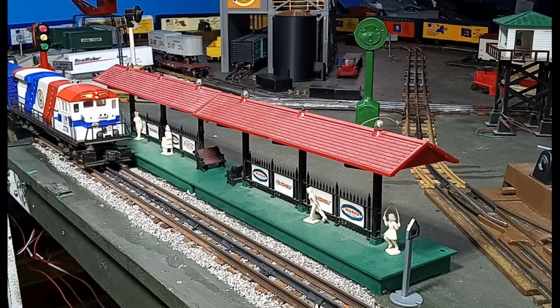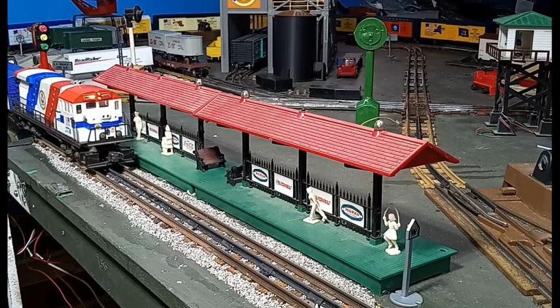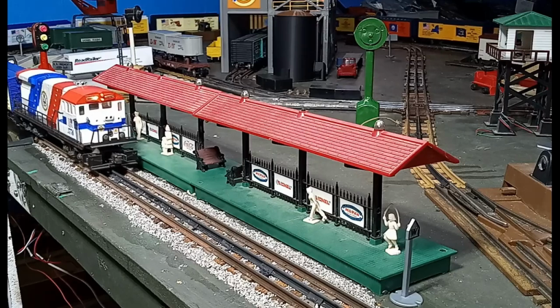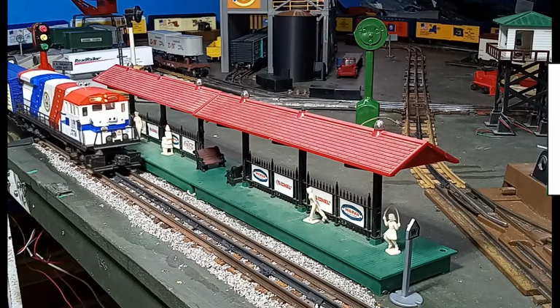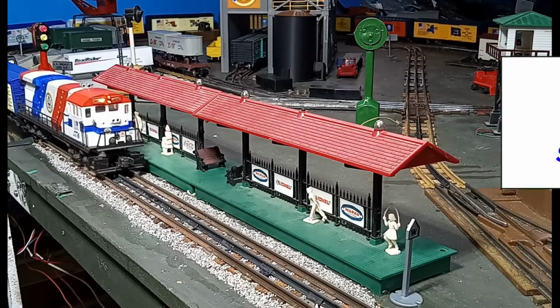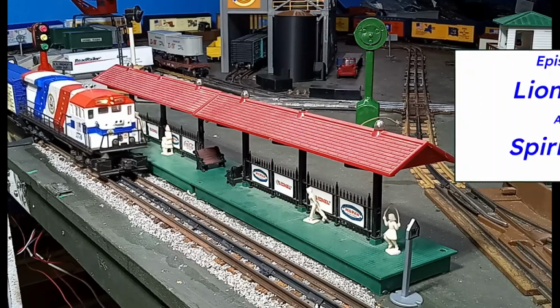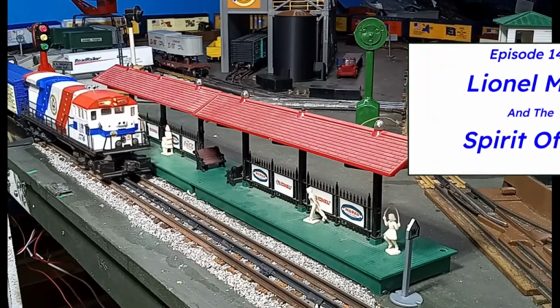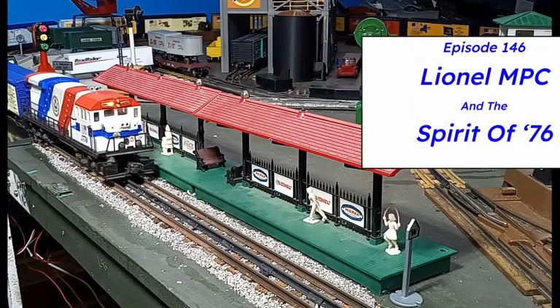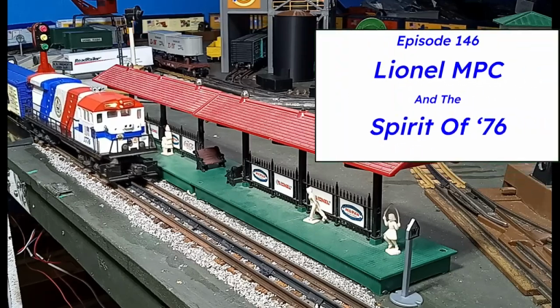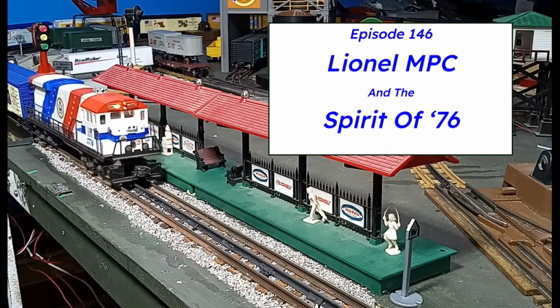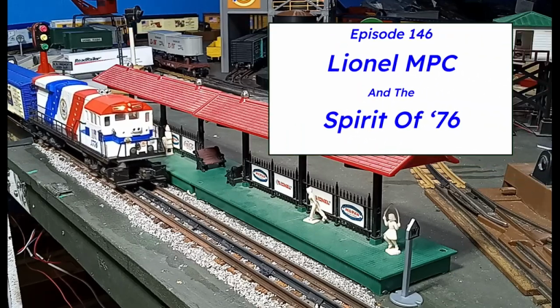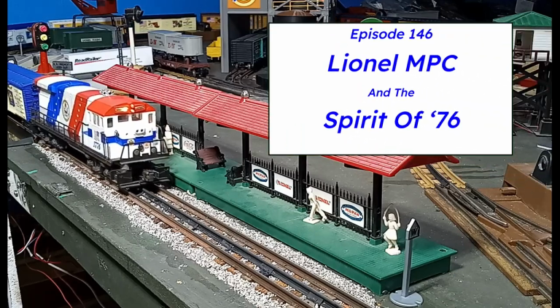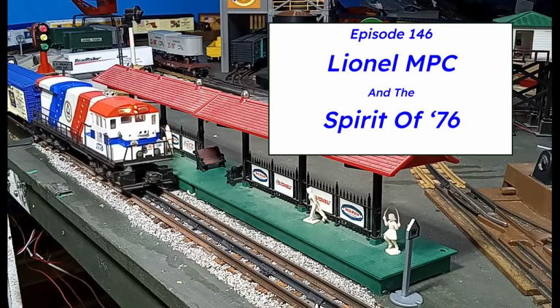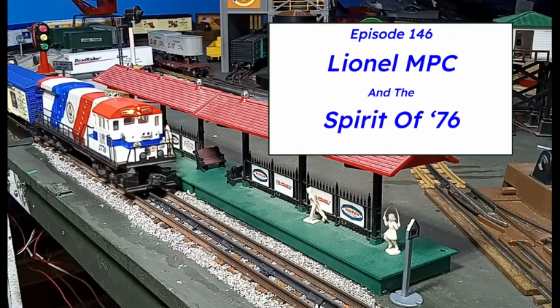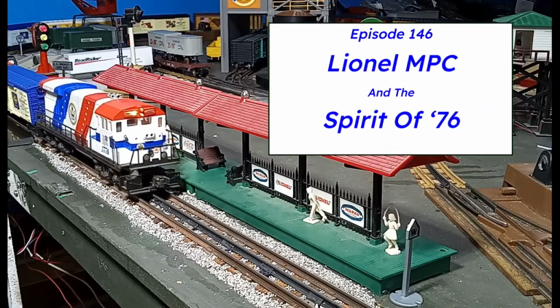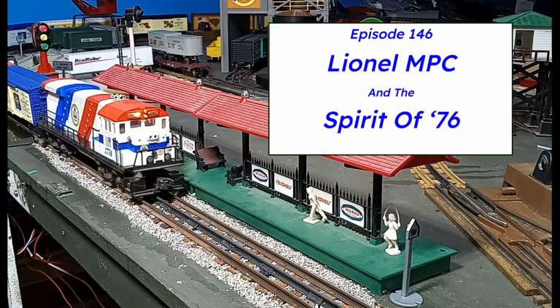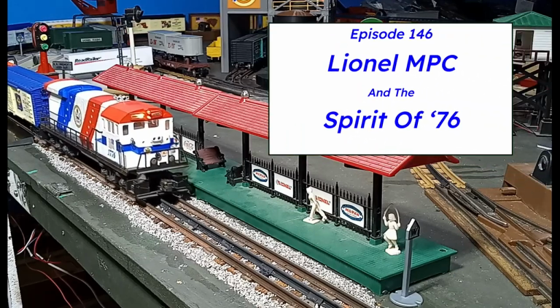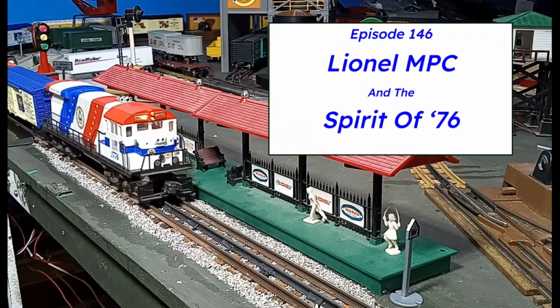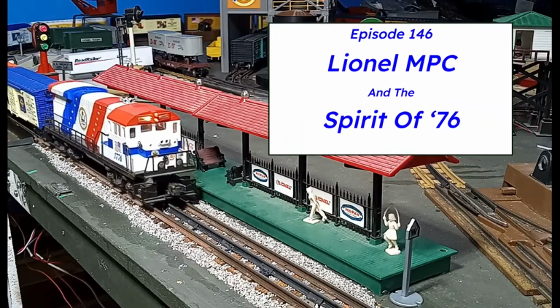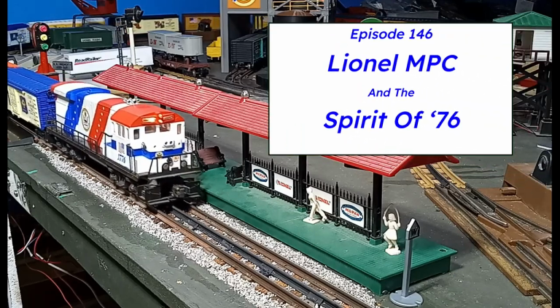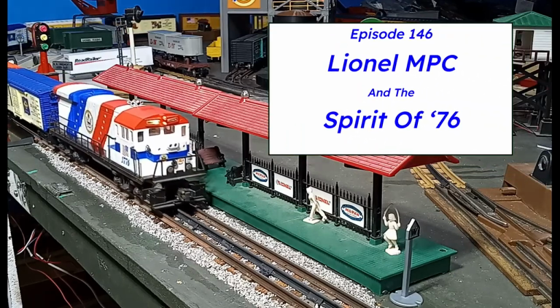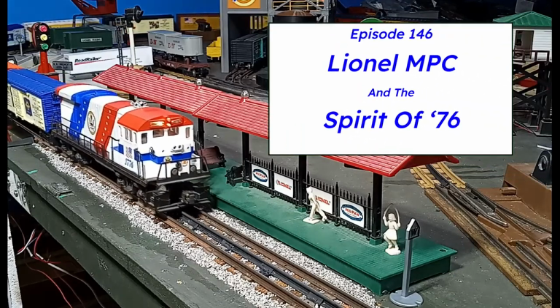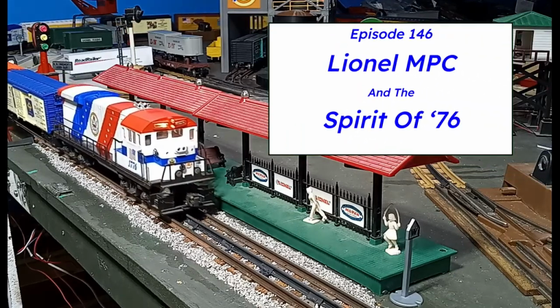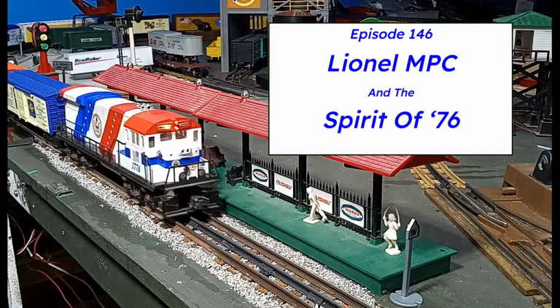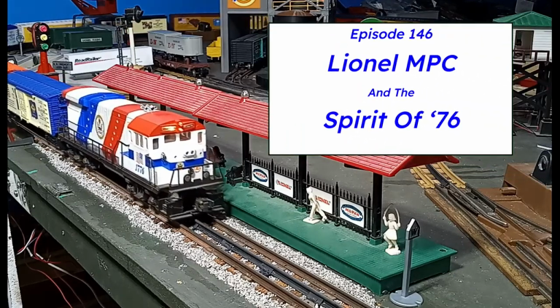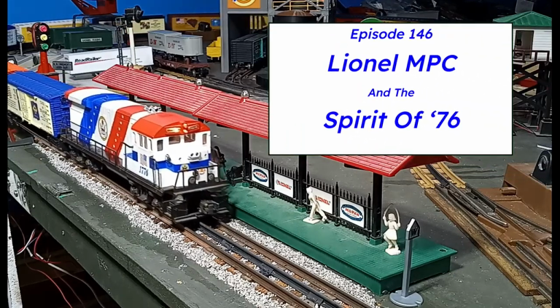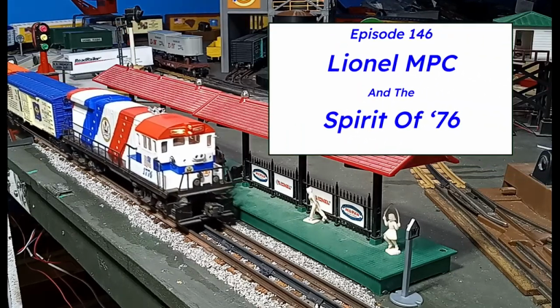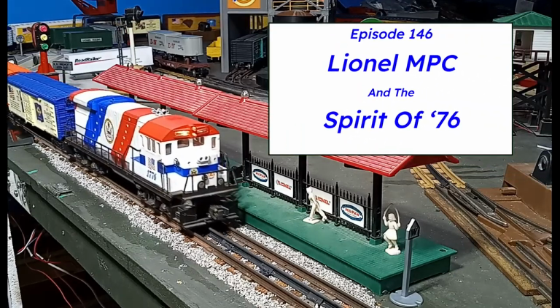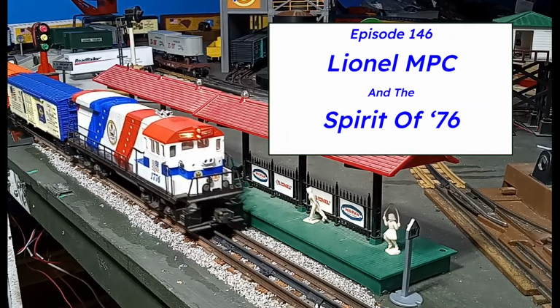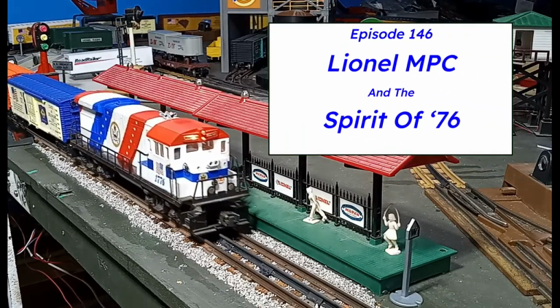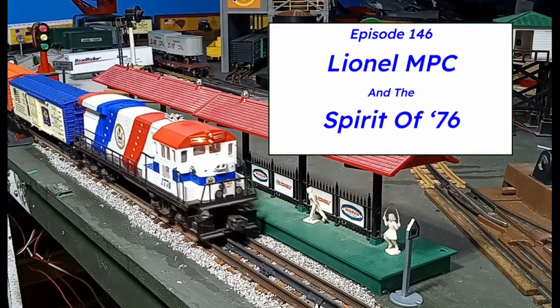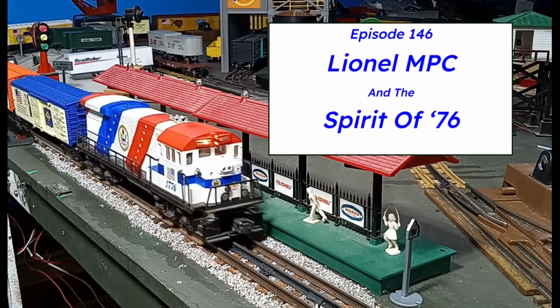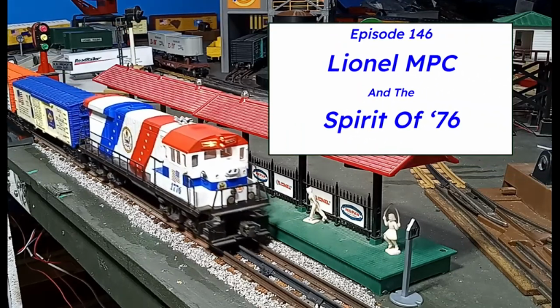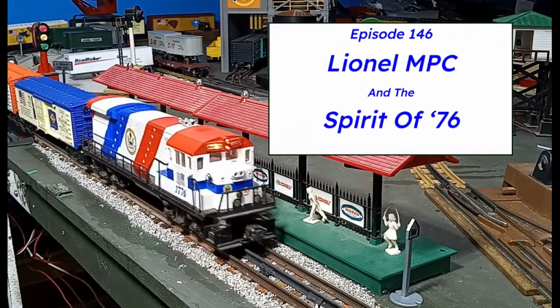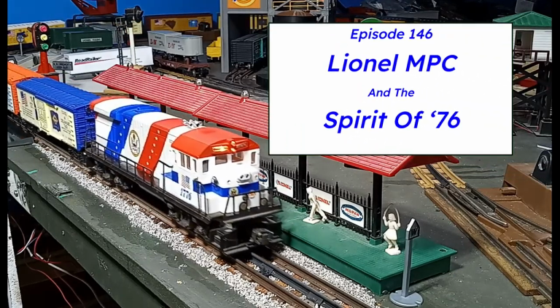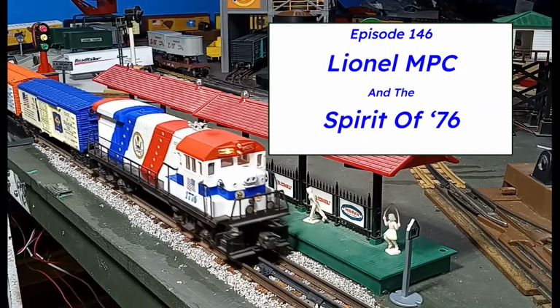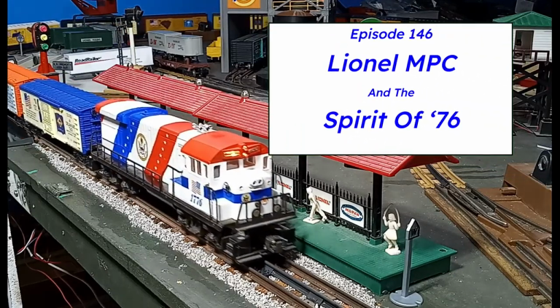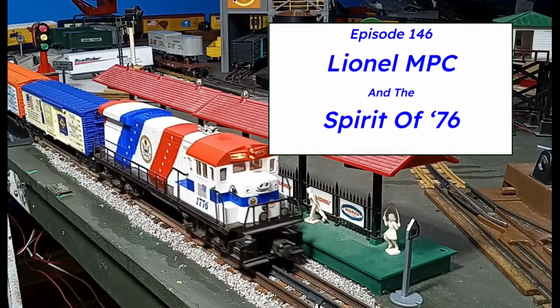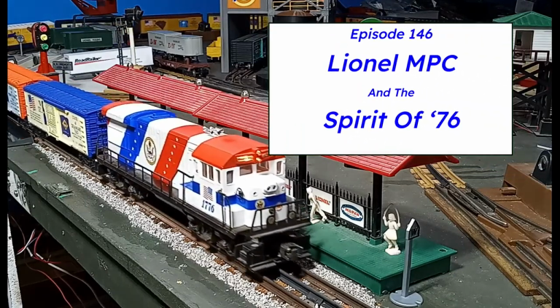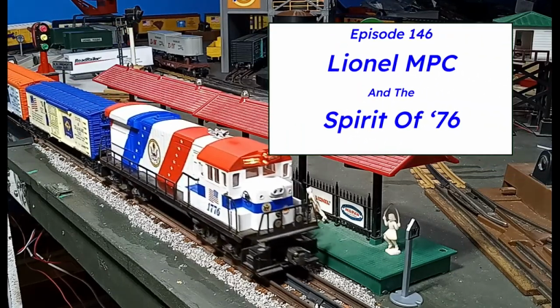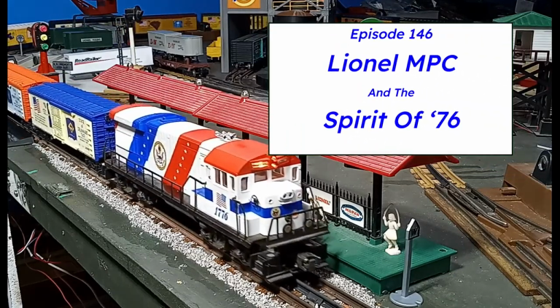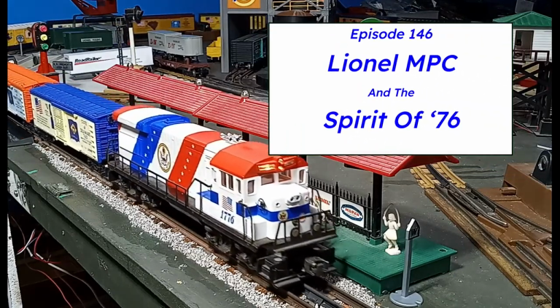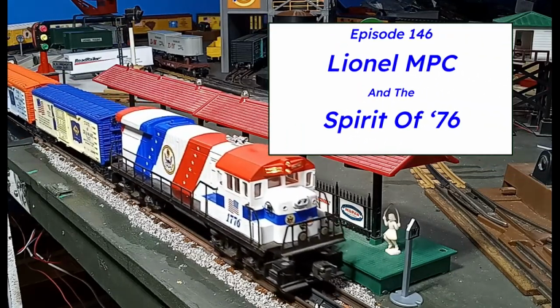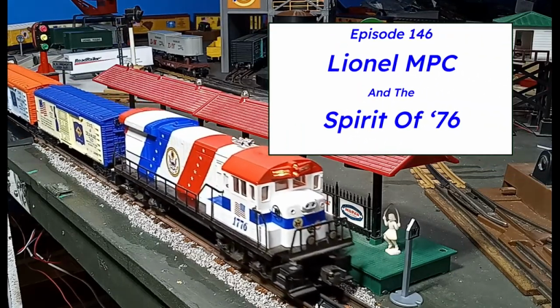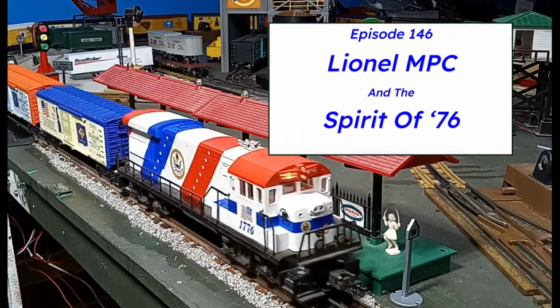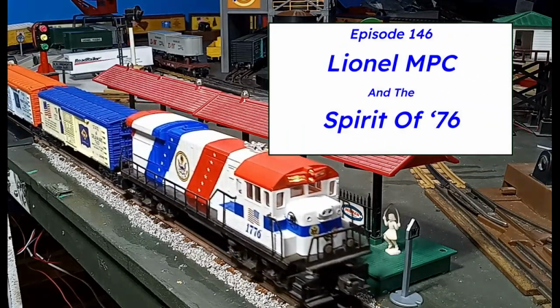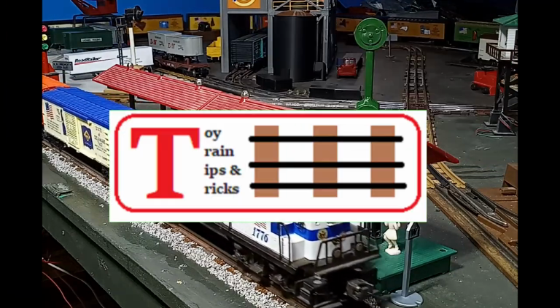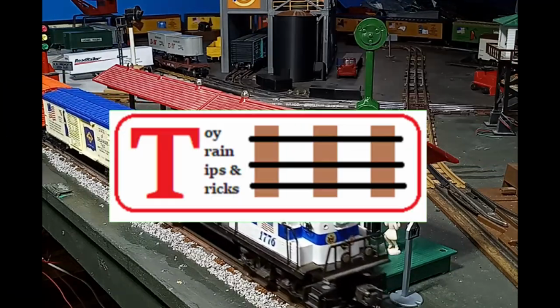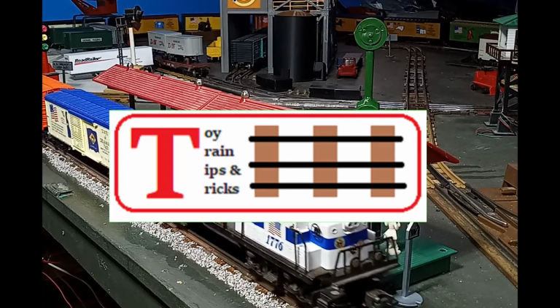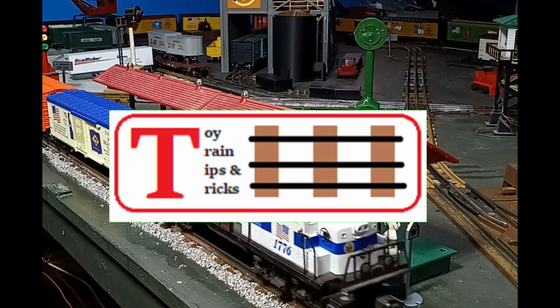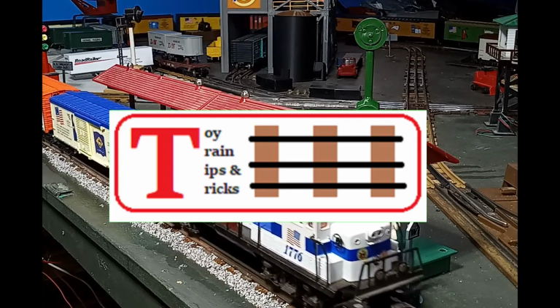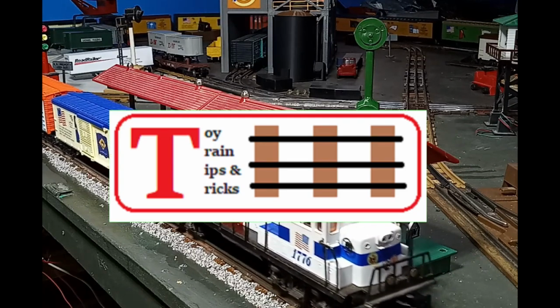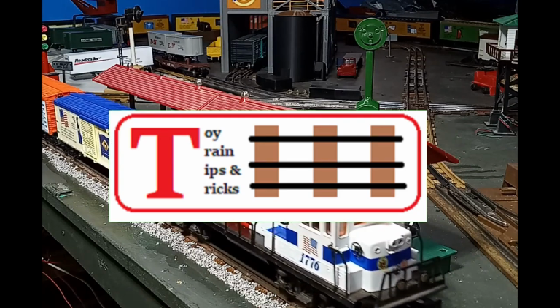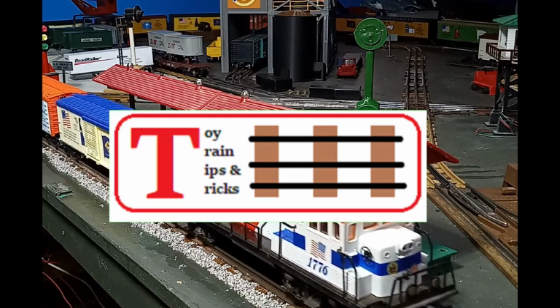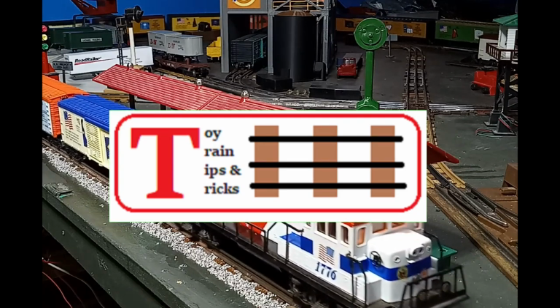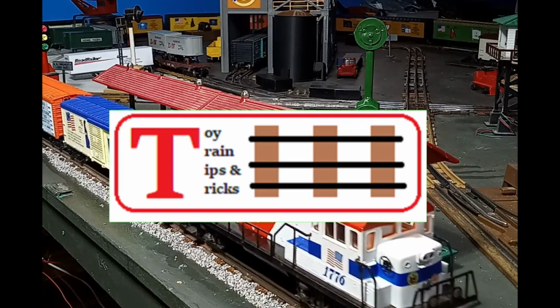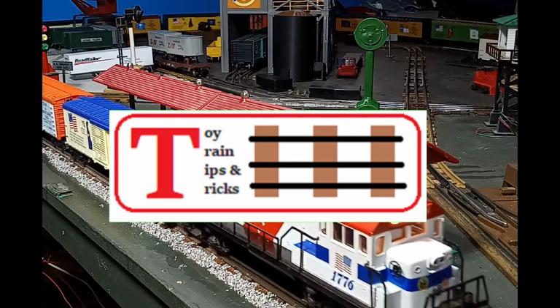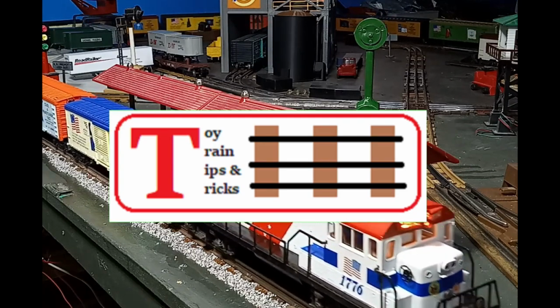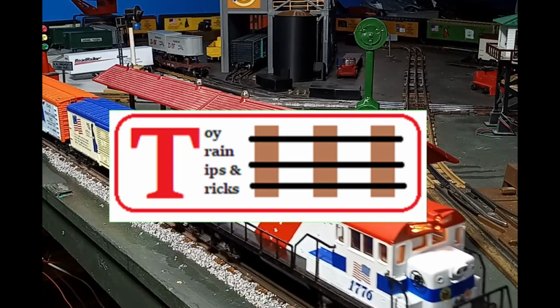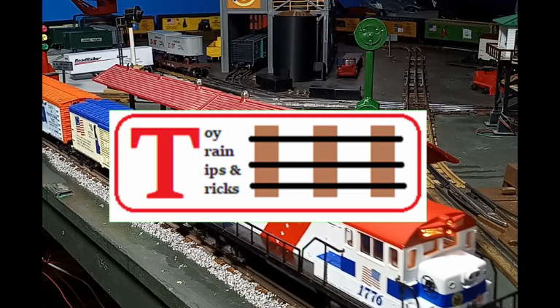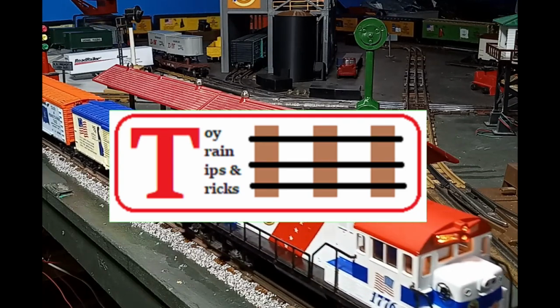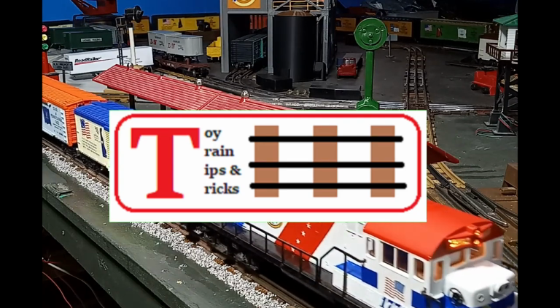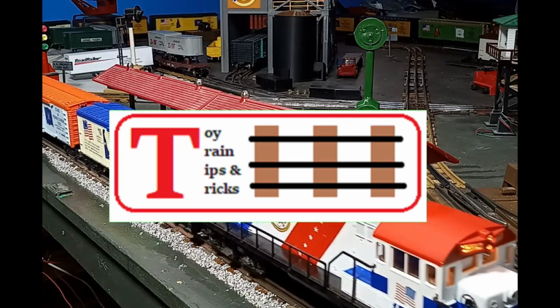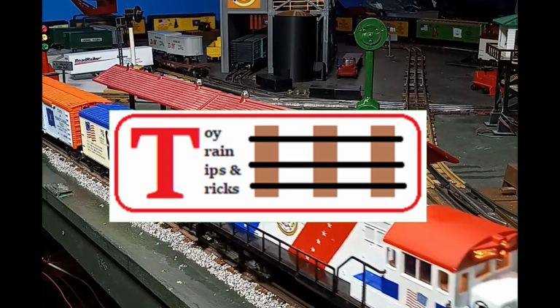Lionel MPC and the Spirit of 76, on this episode of Toy Train Tips and Tricks.